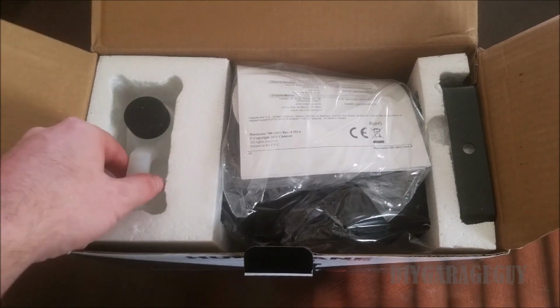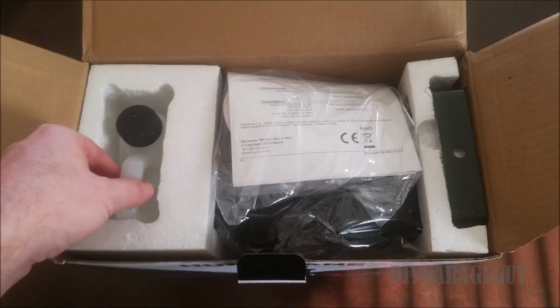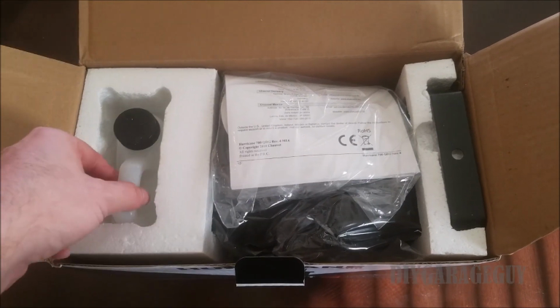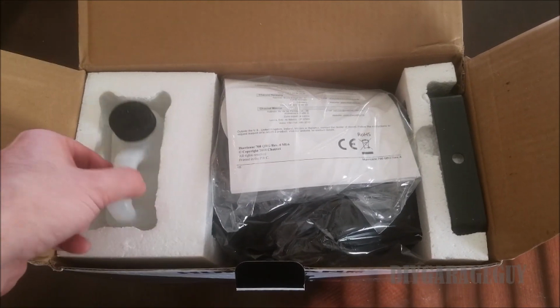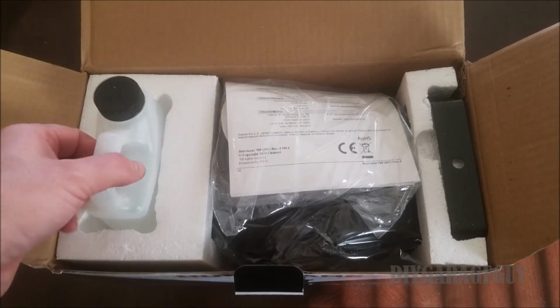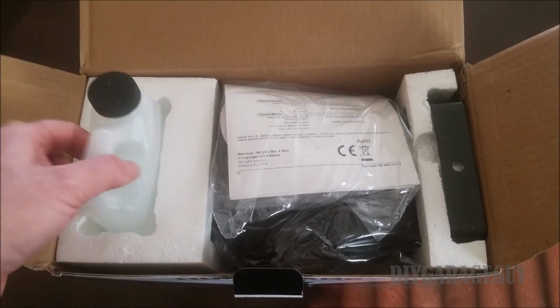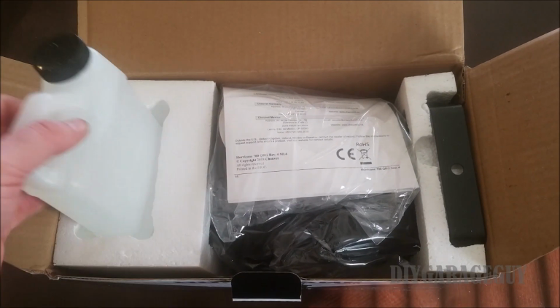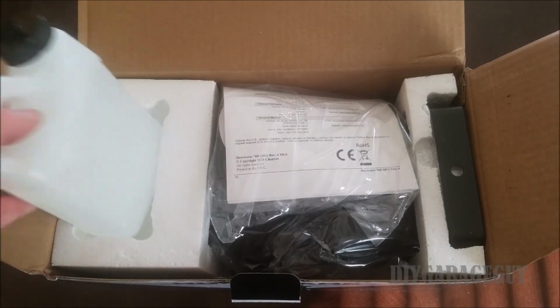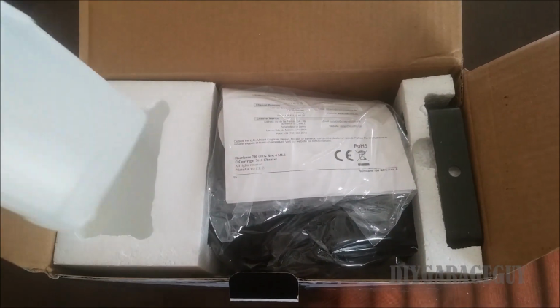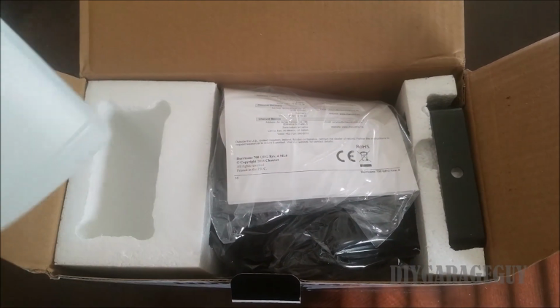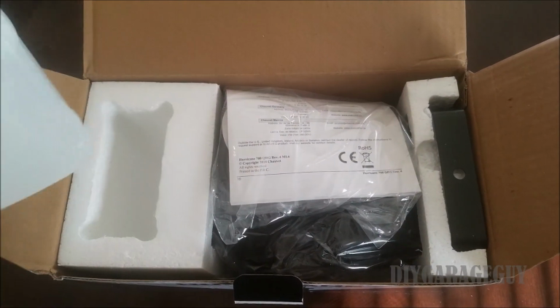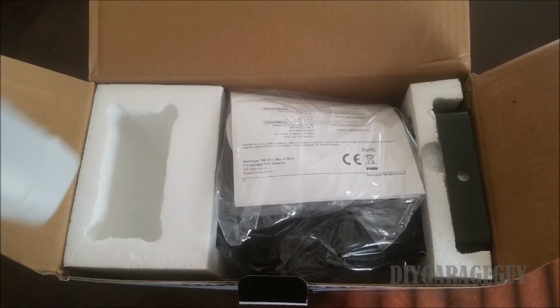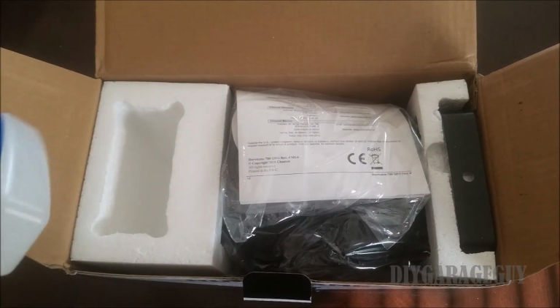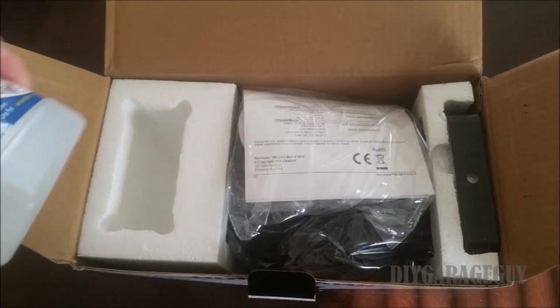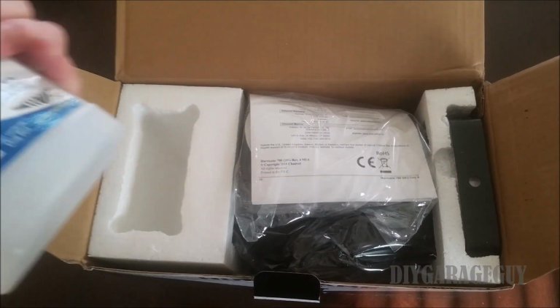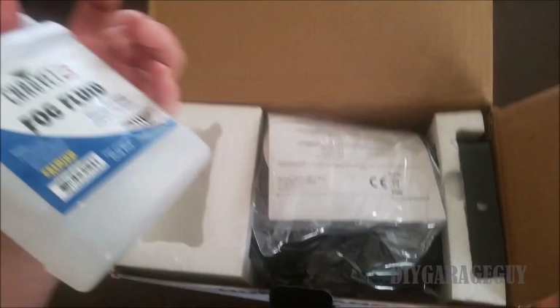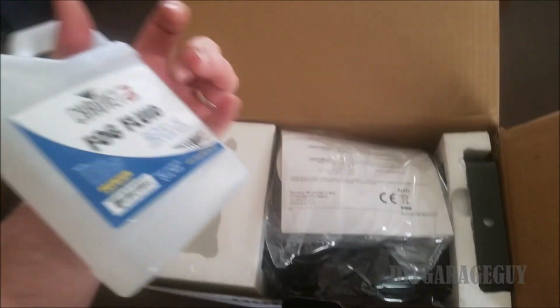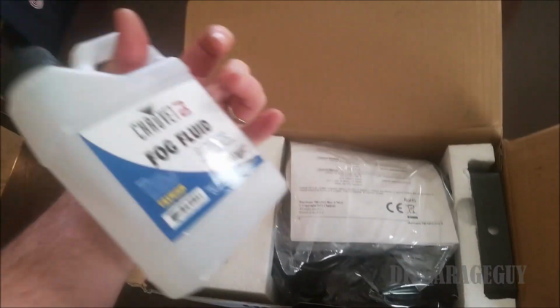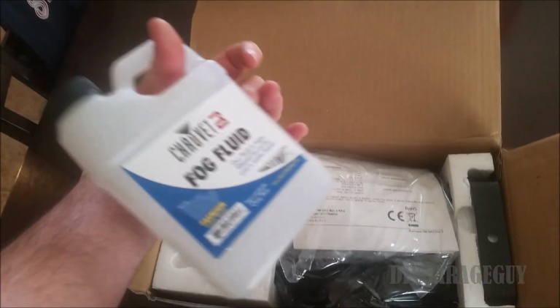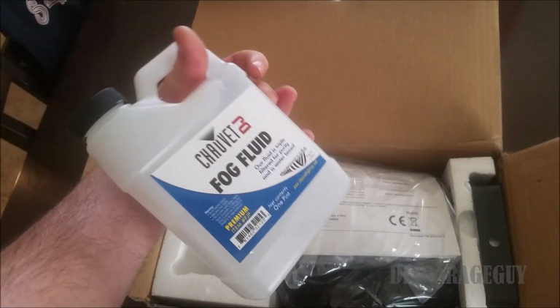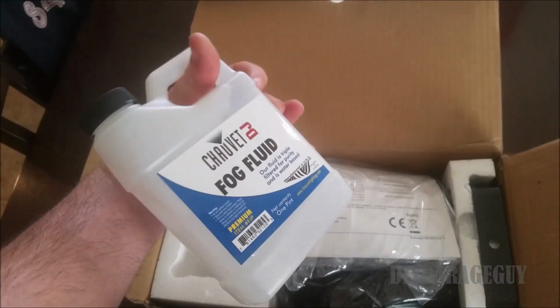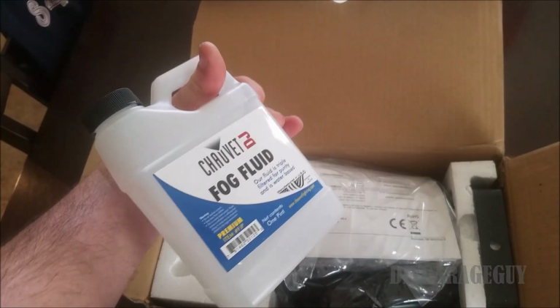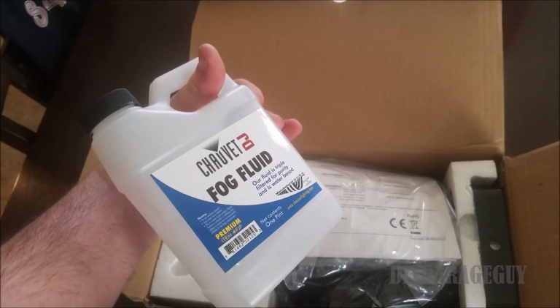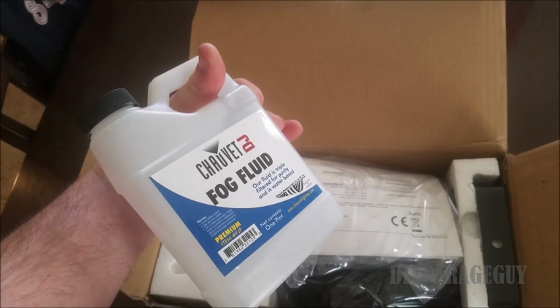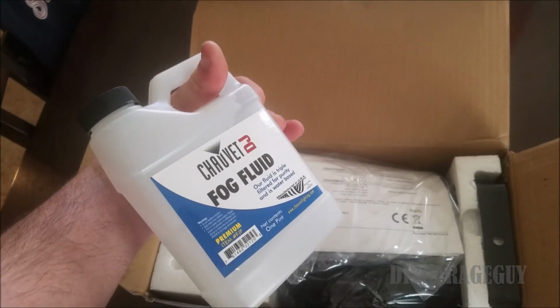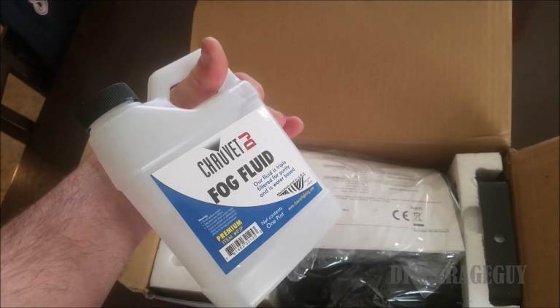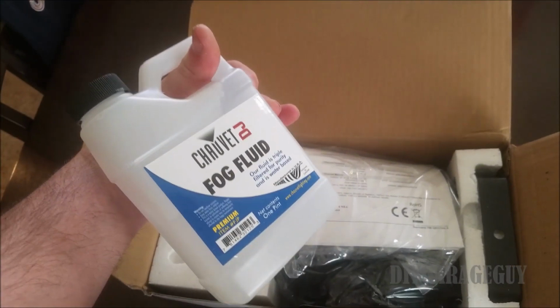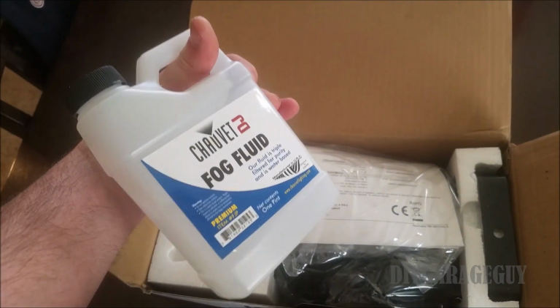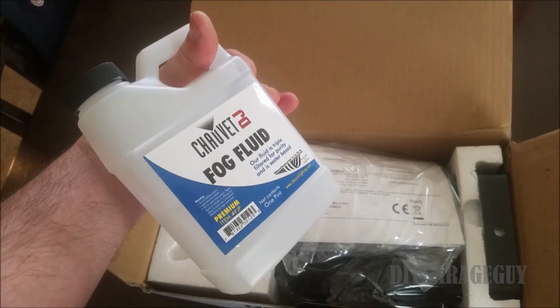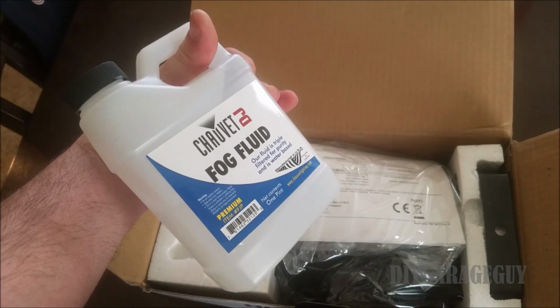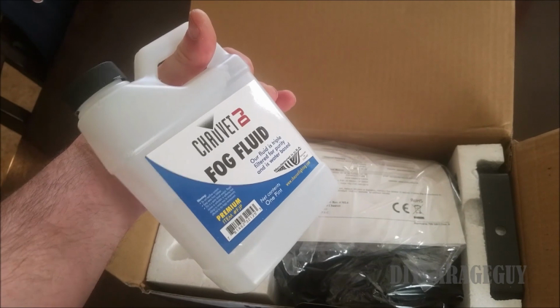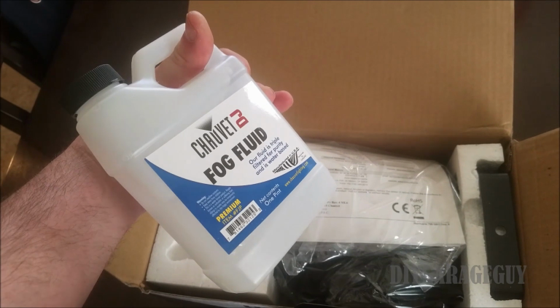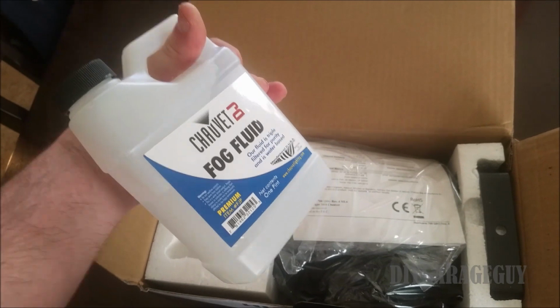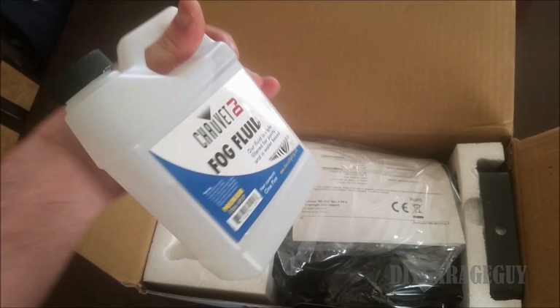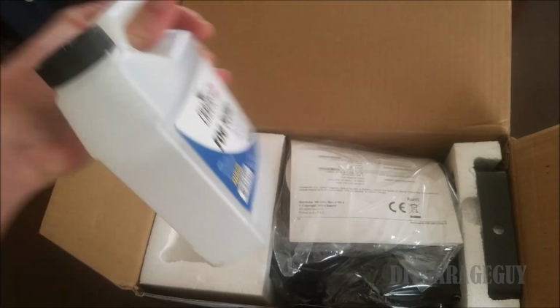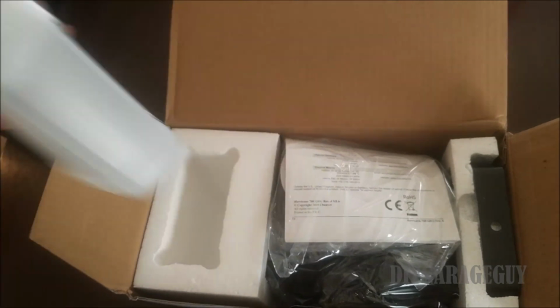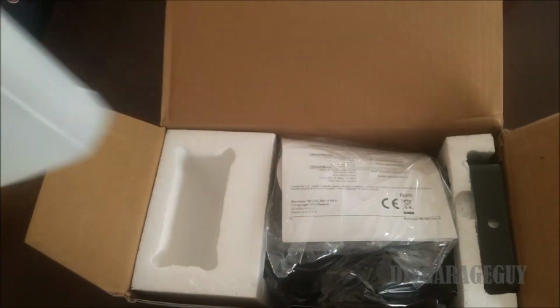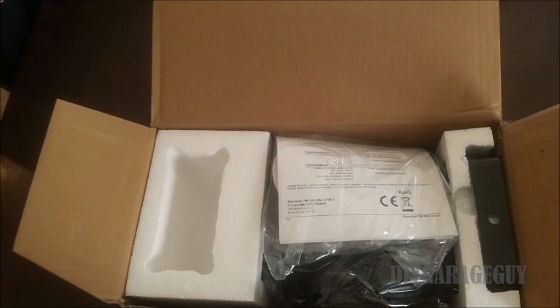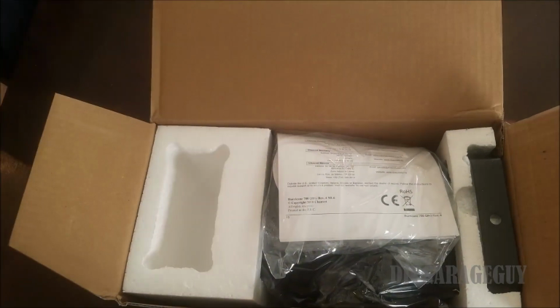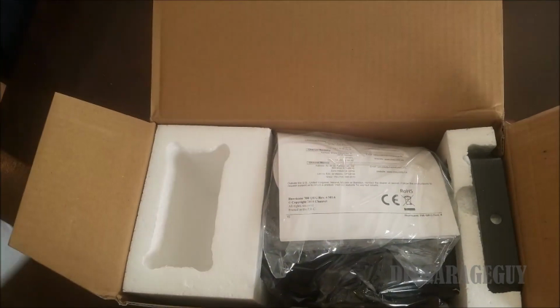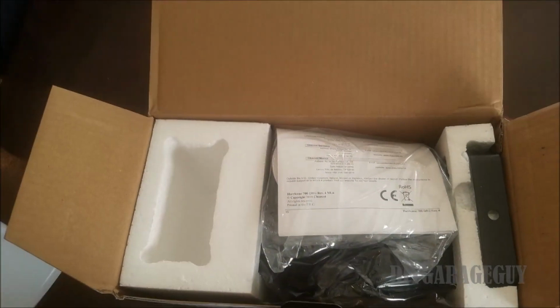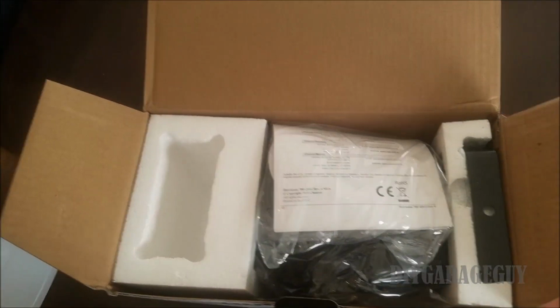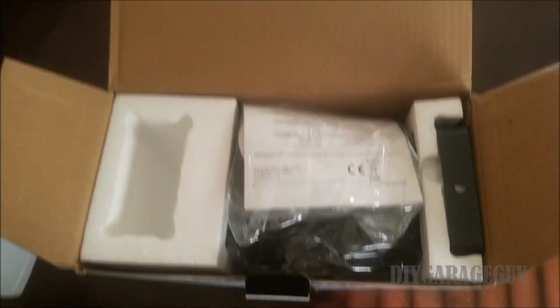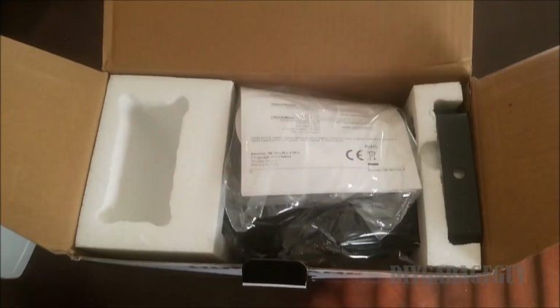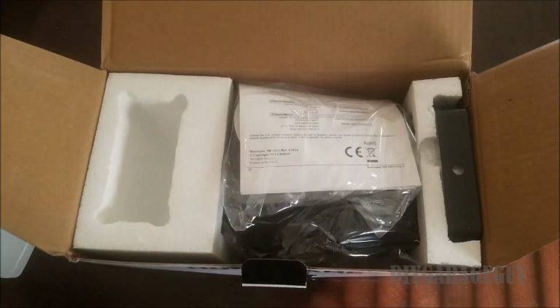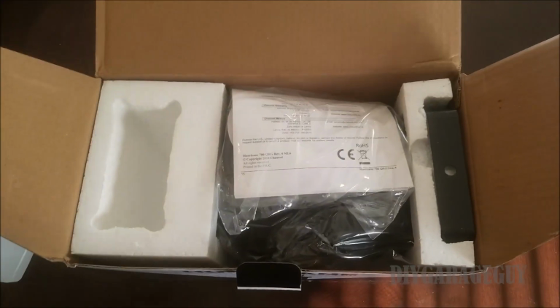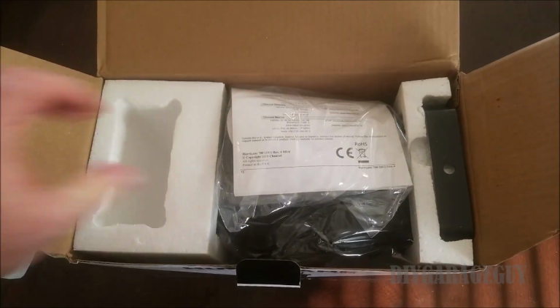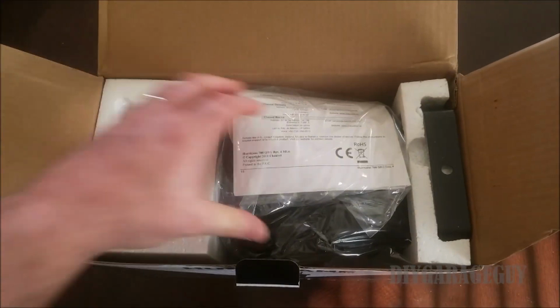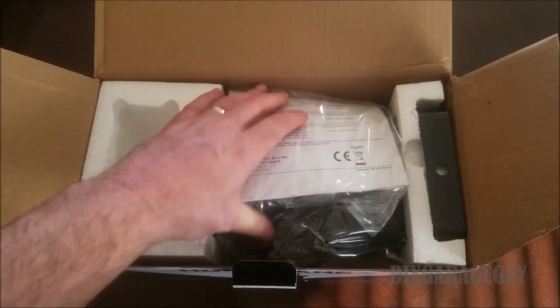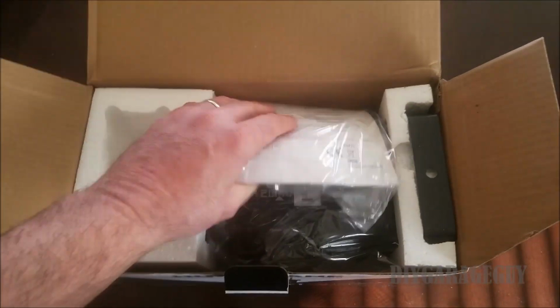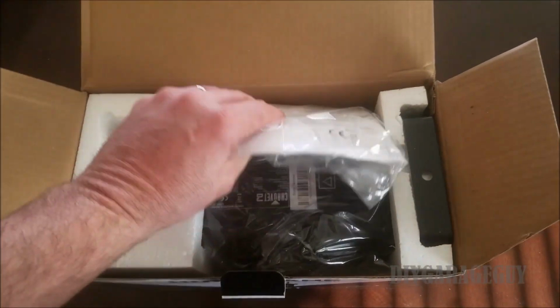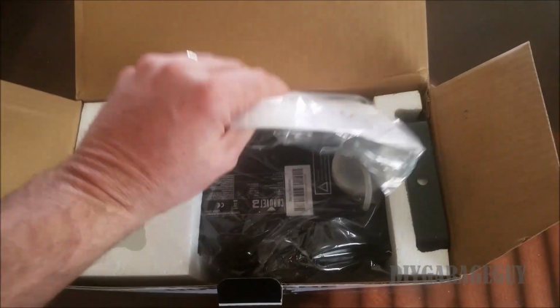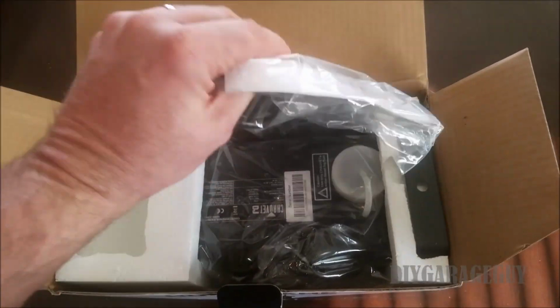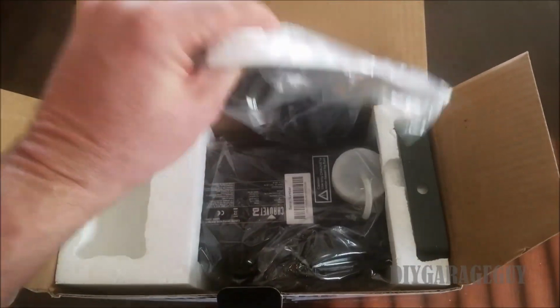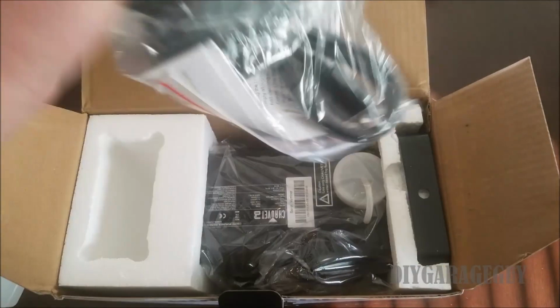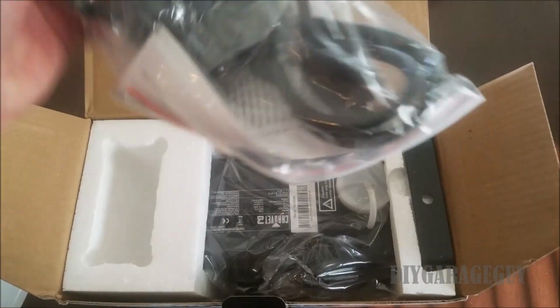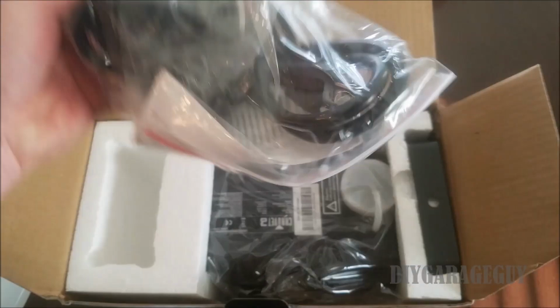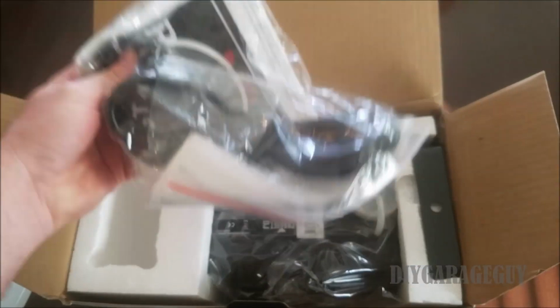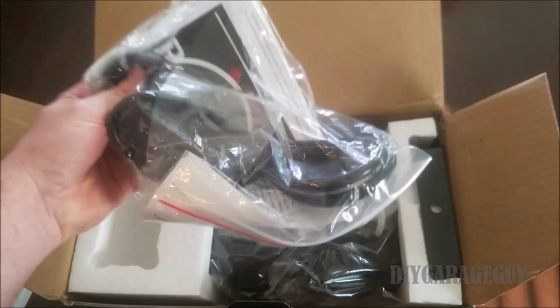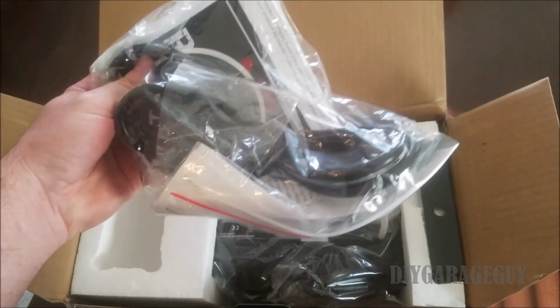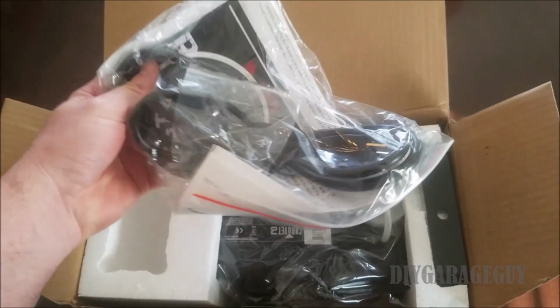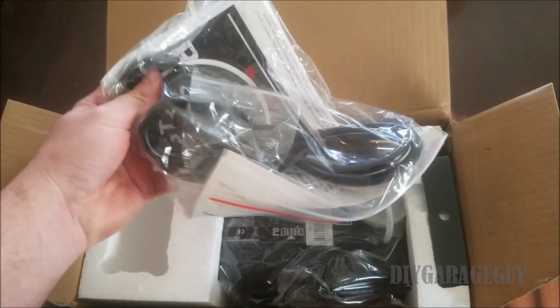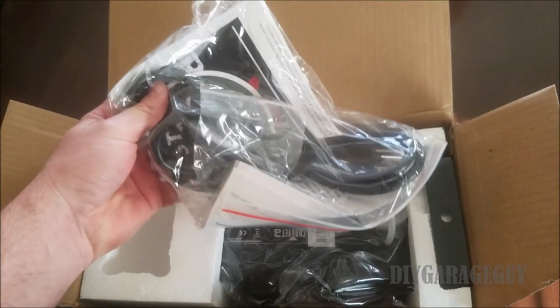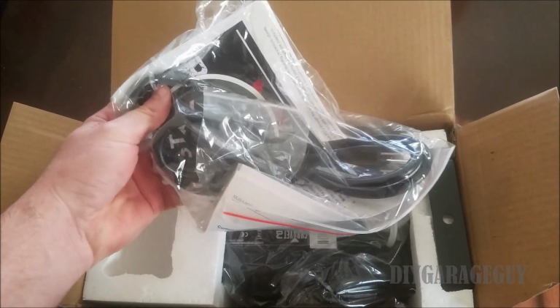So this thing — here's your fog fluid and instructions.